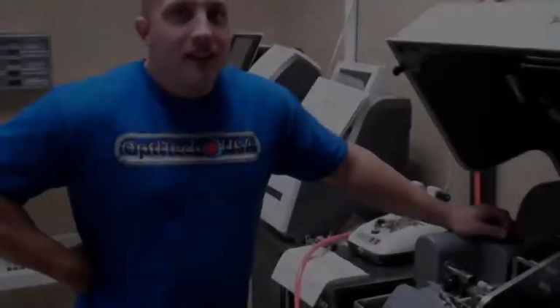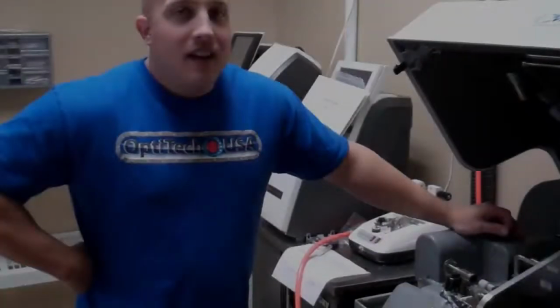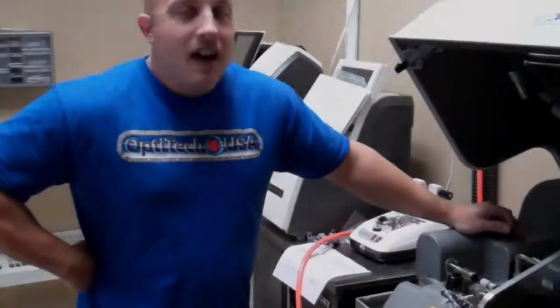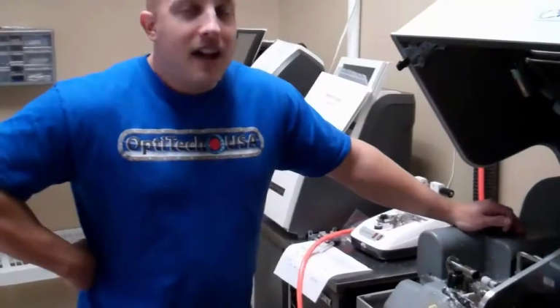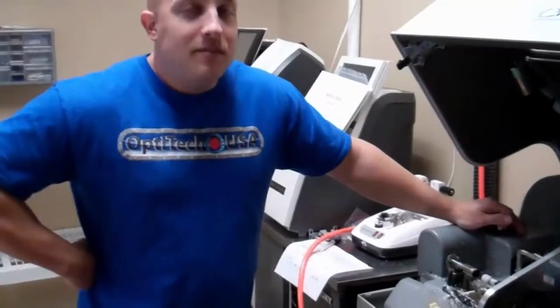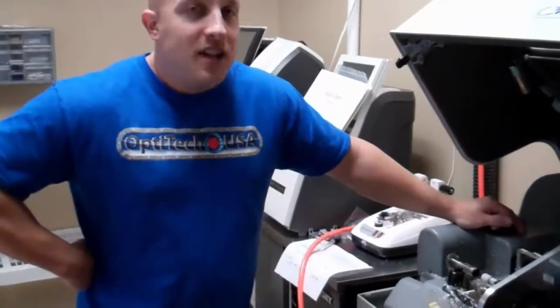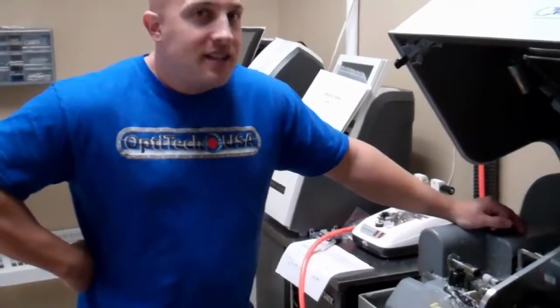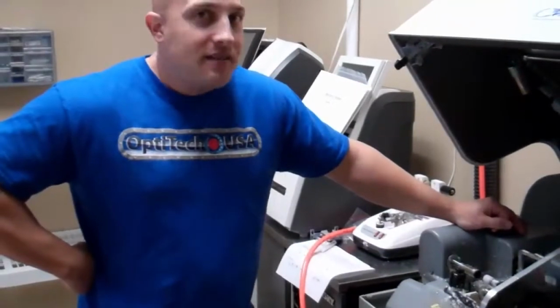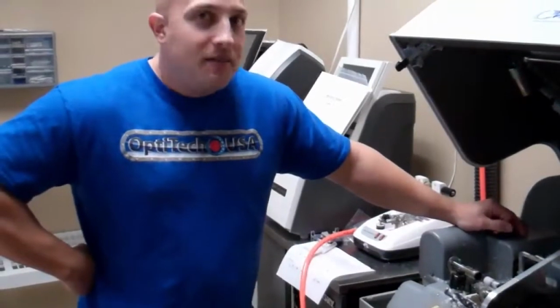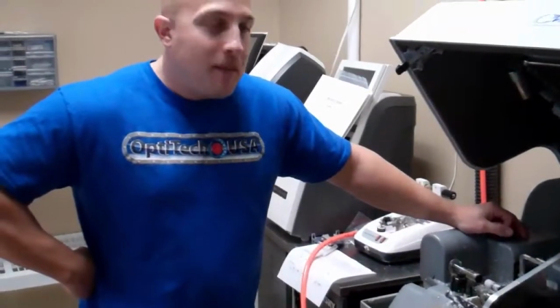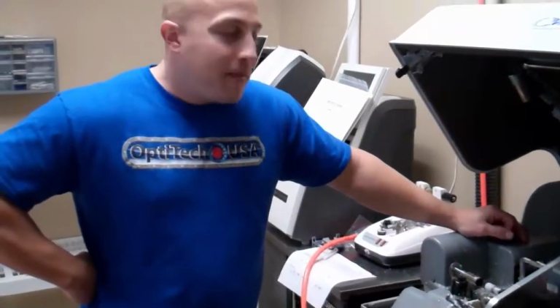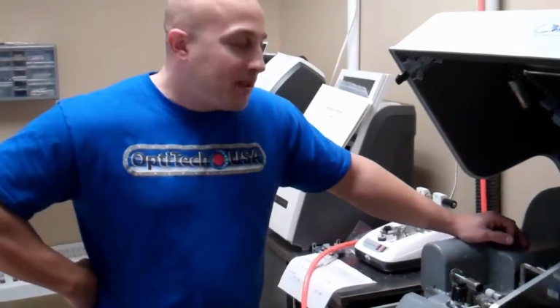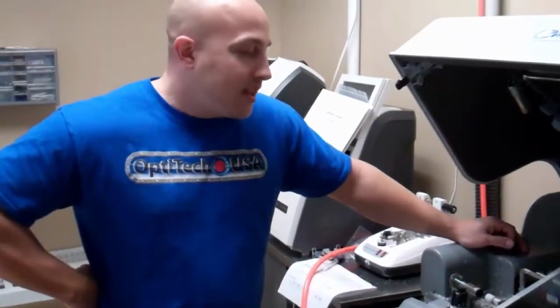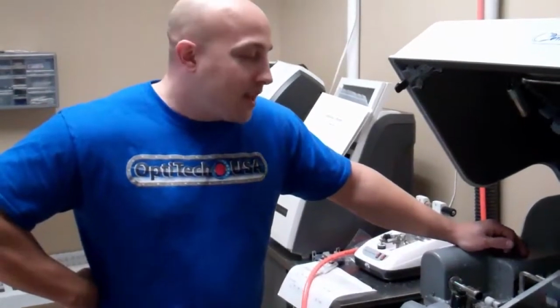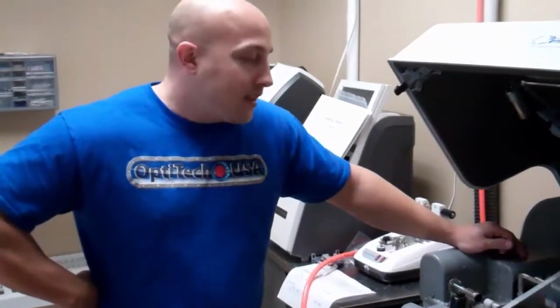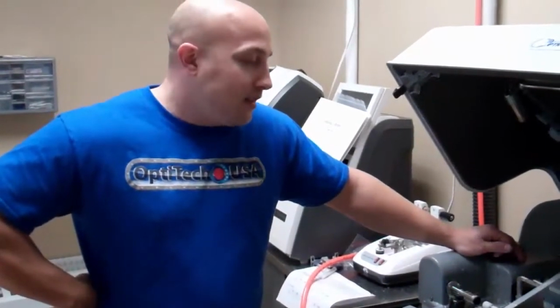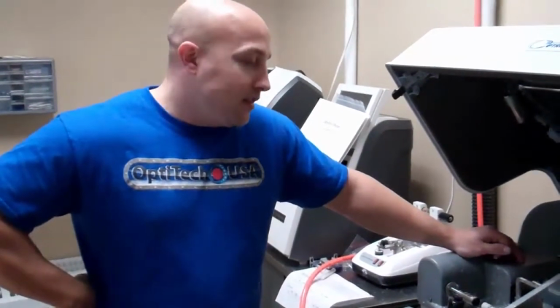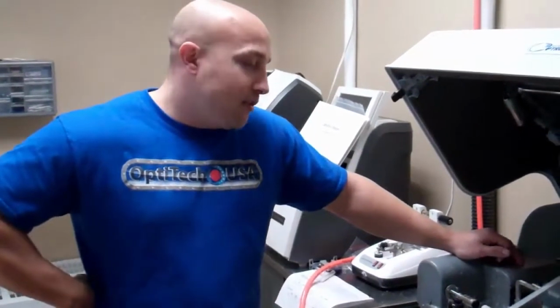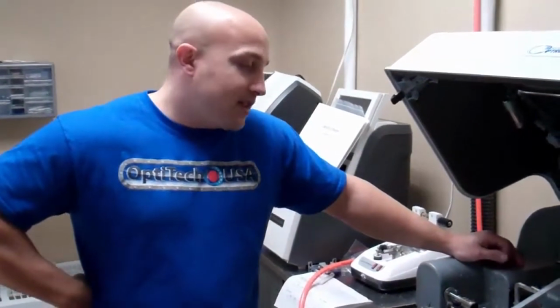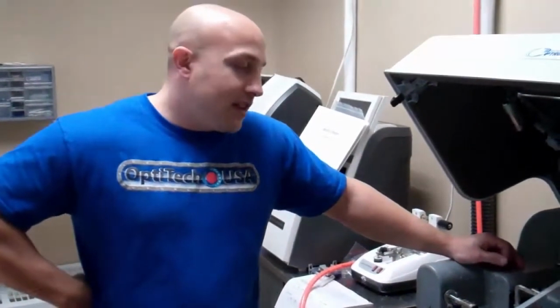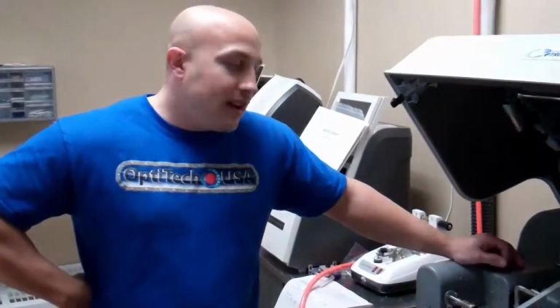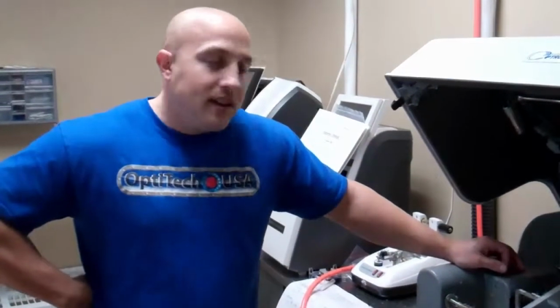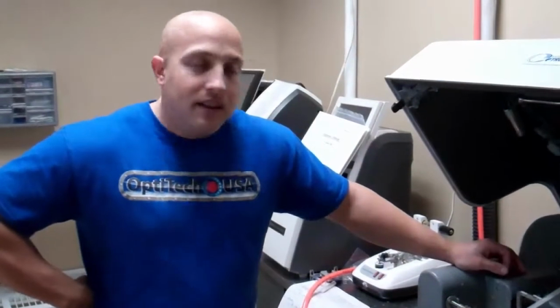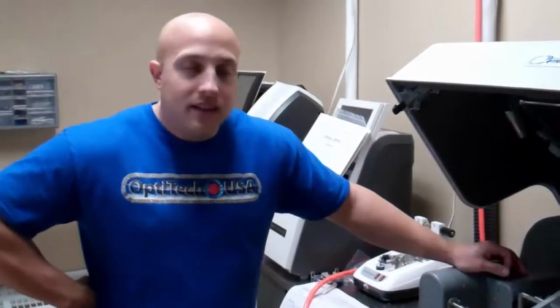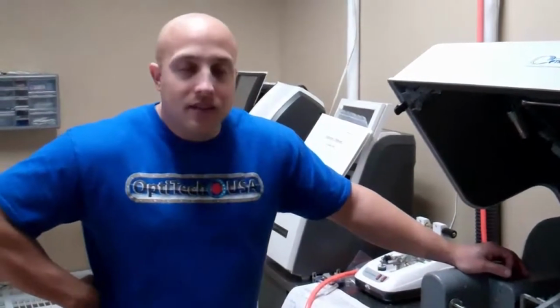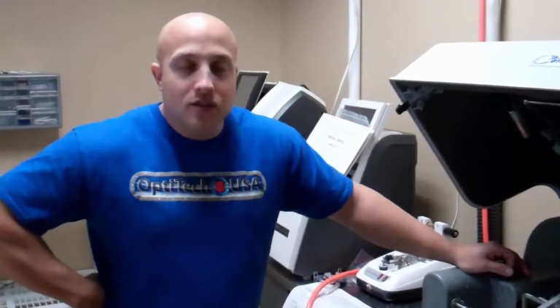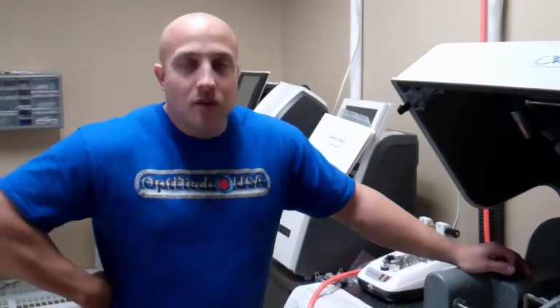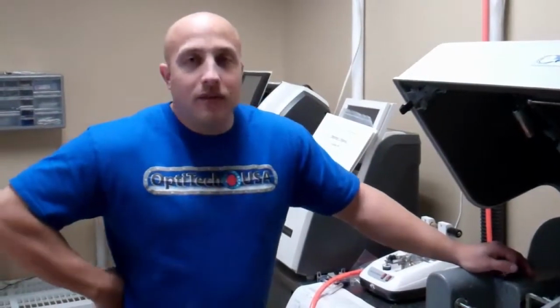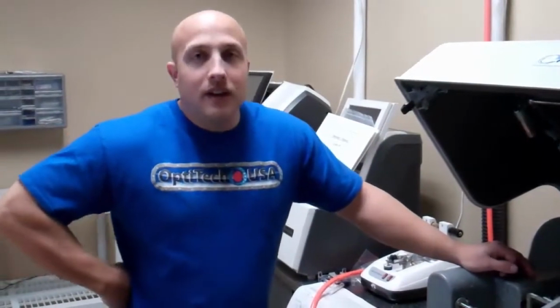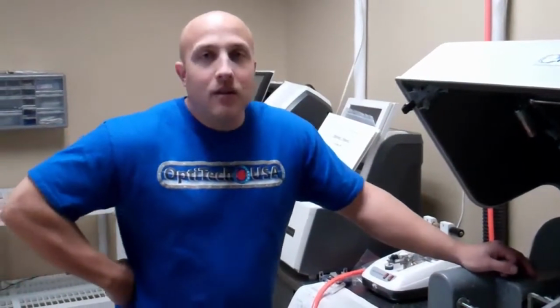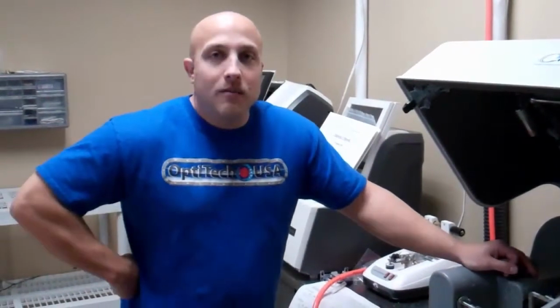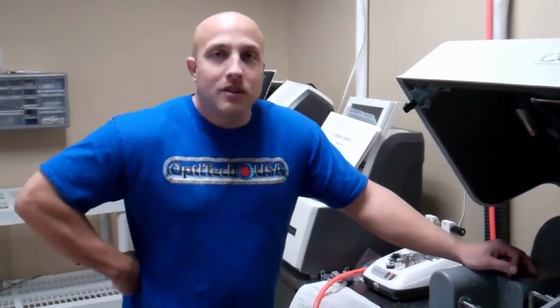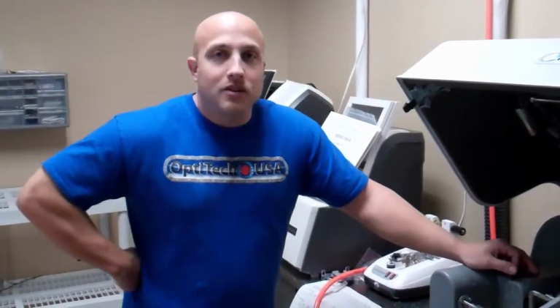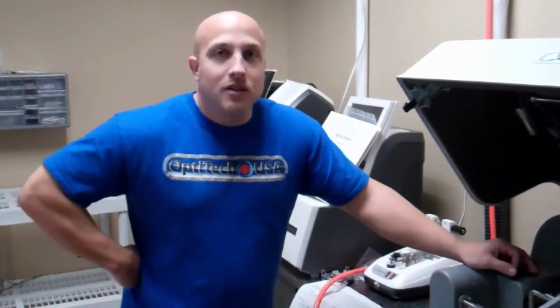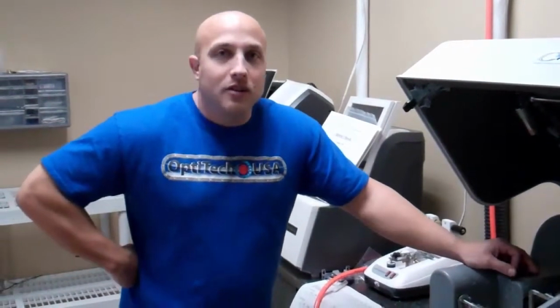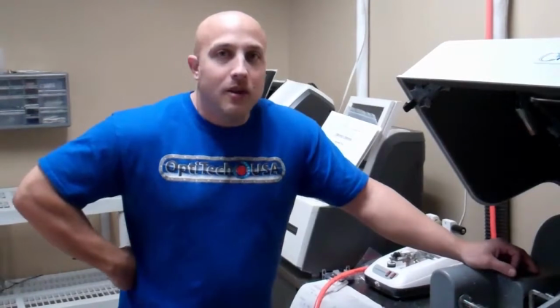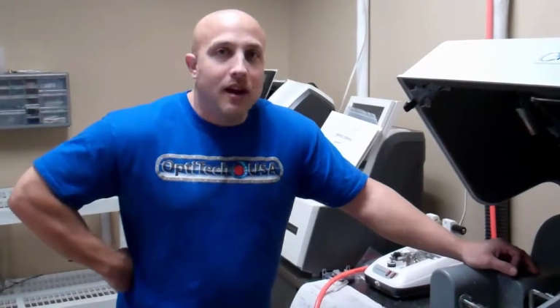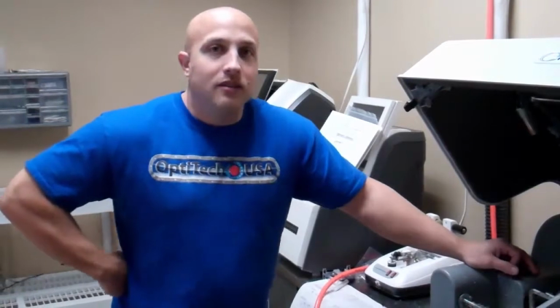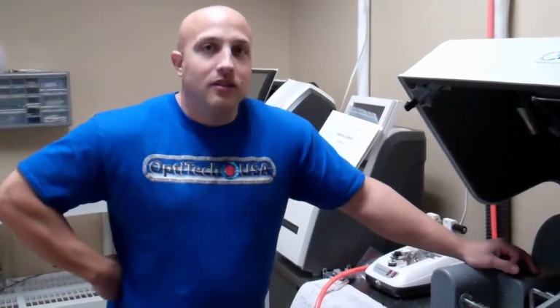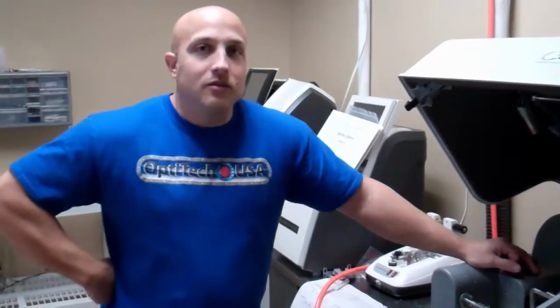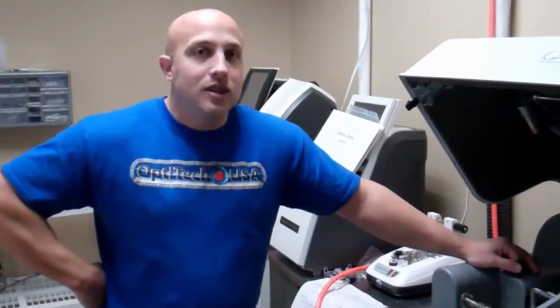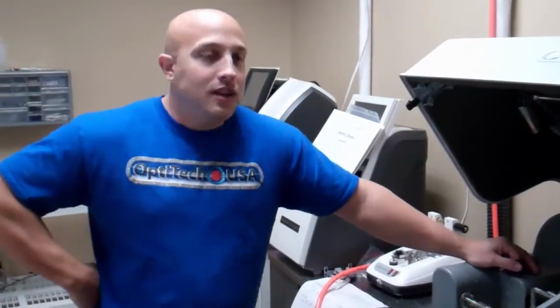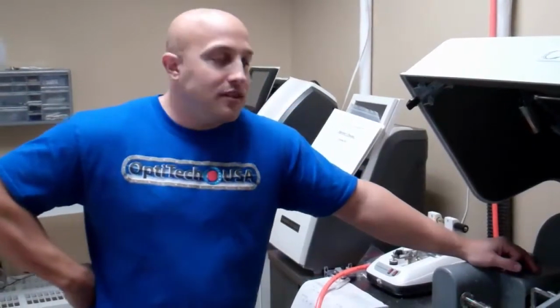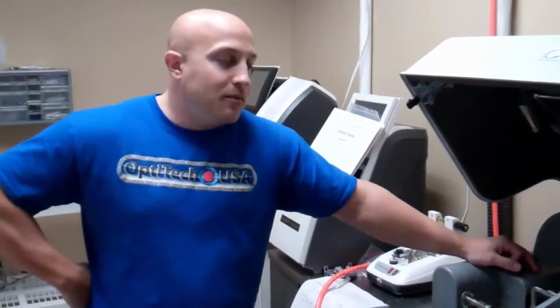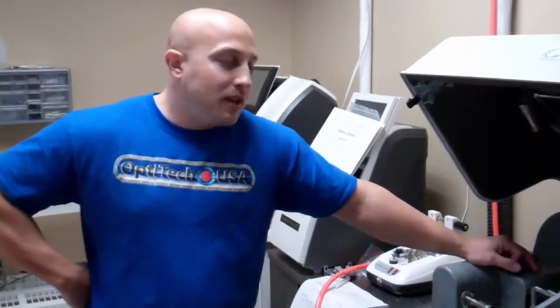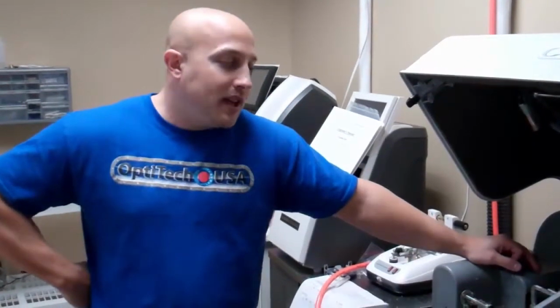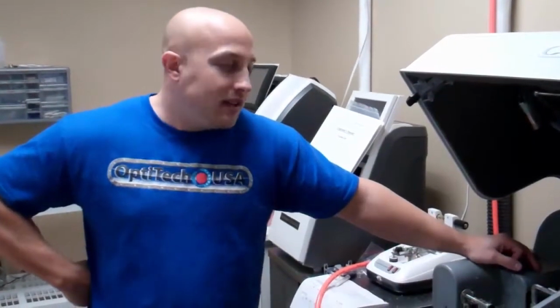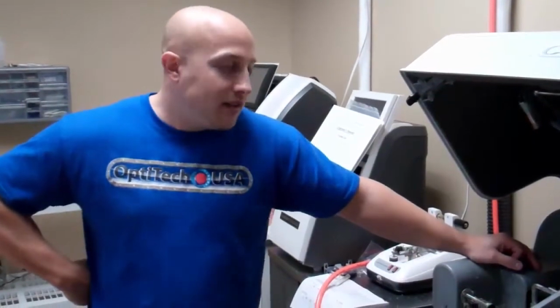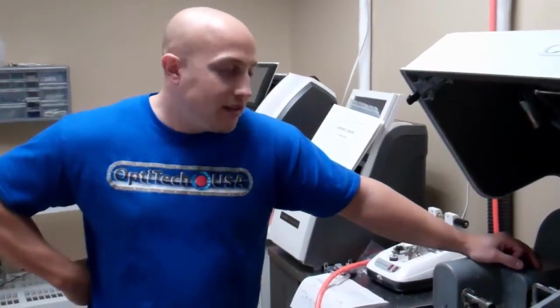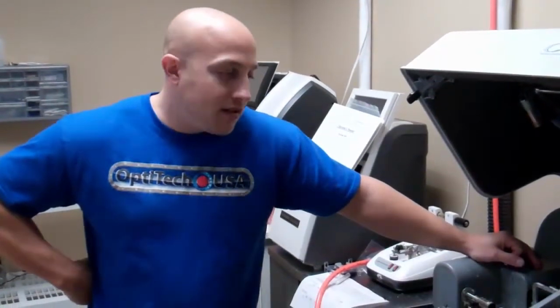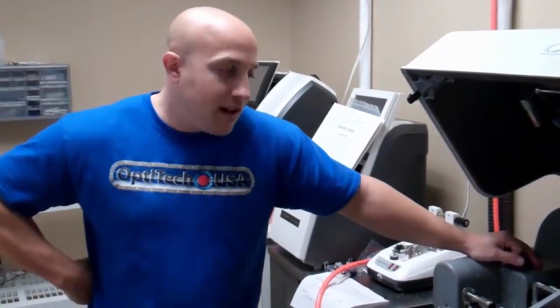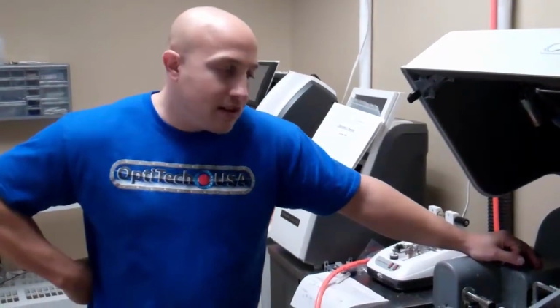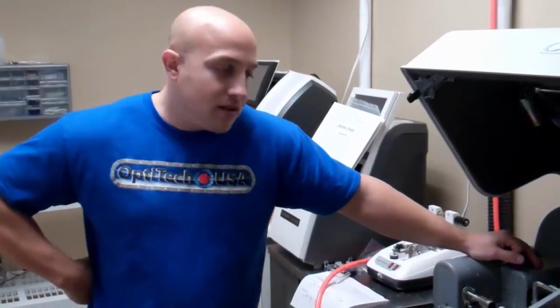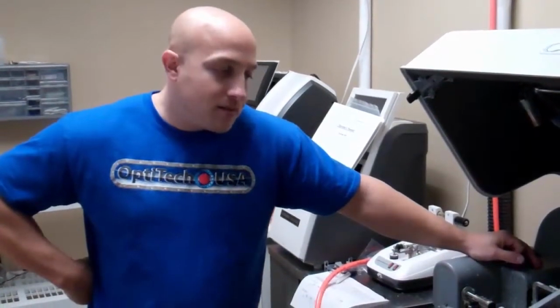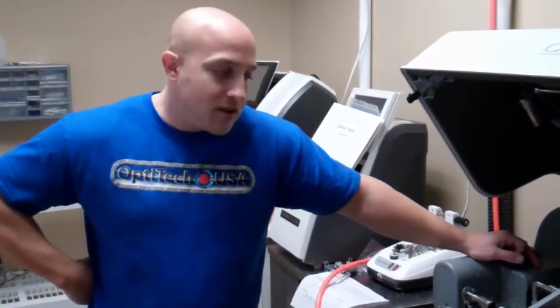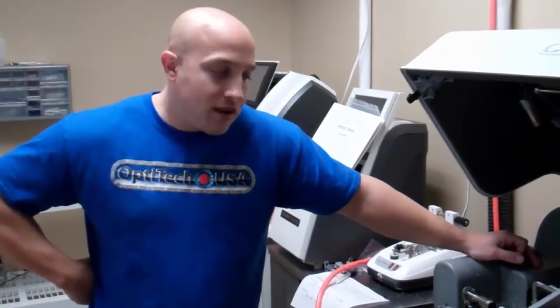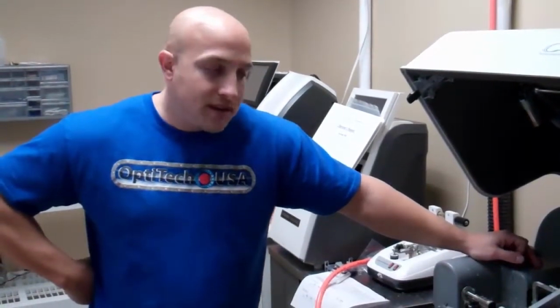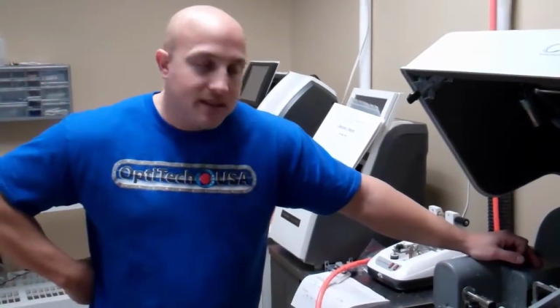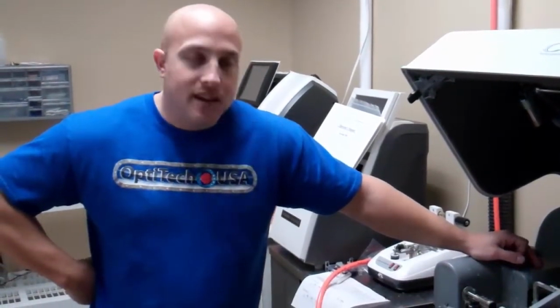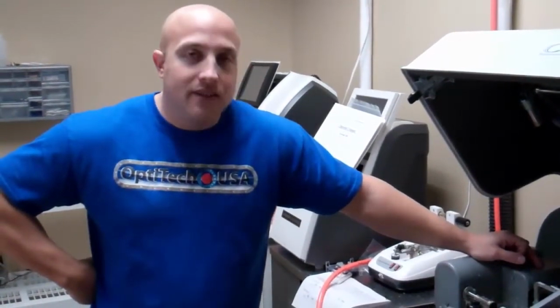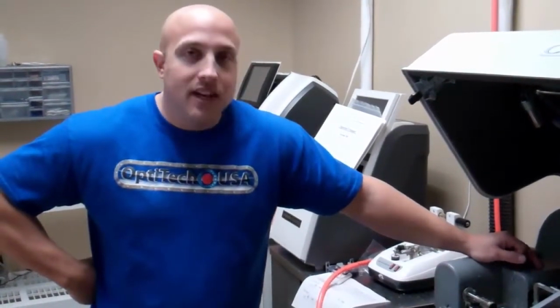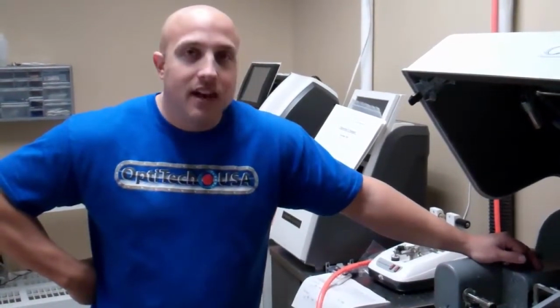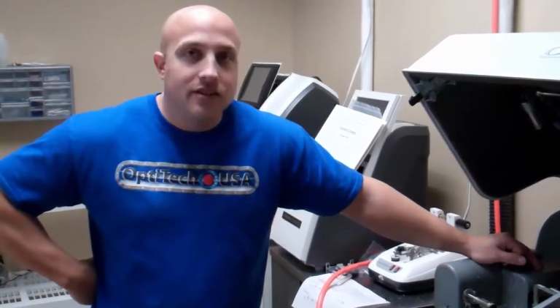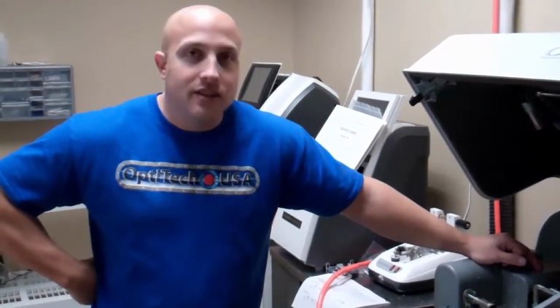Hi, I'm Jason from OptiTech USA, and in this short video I'm going to show you how to change the blade in your National Optronic 7E edger.